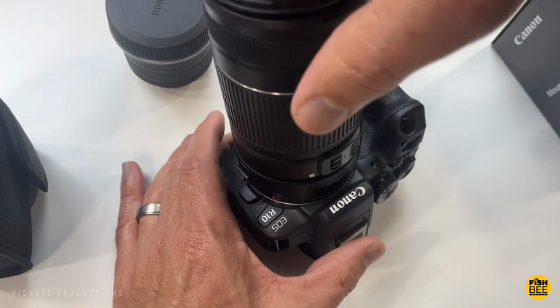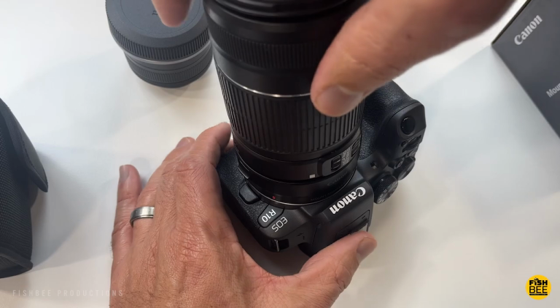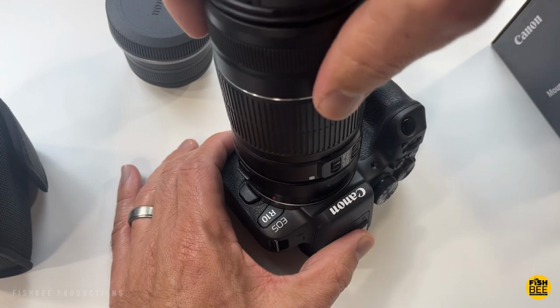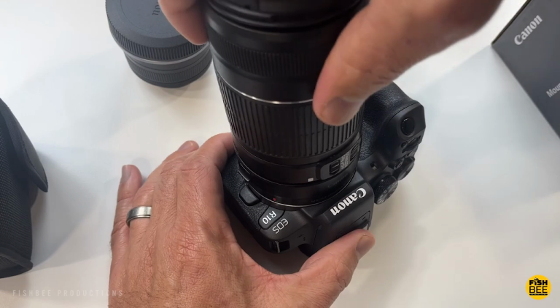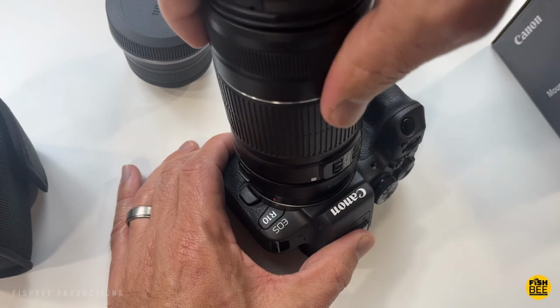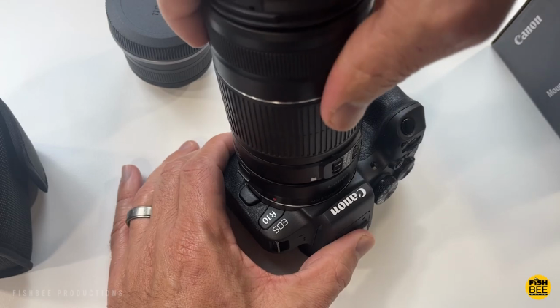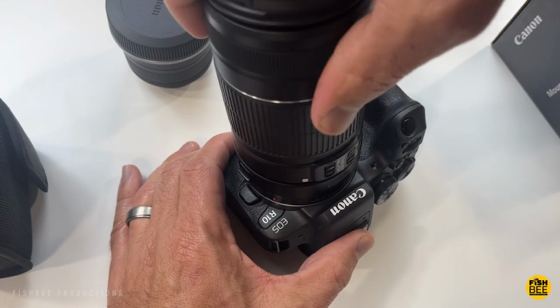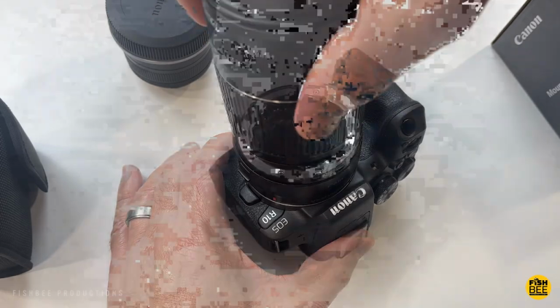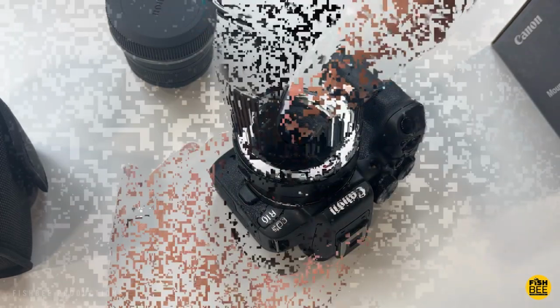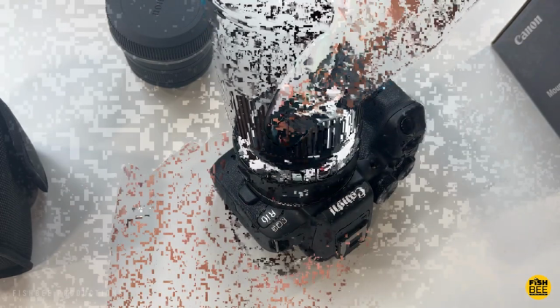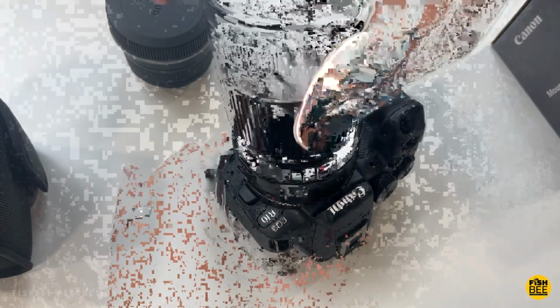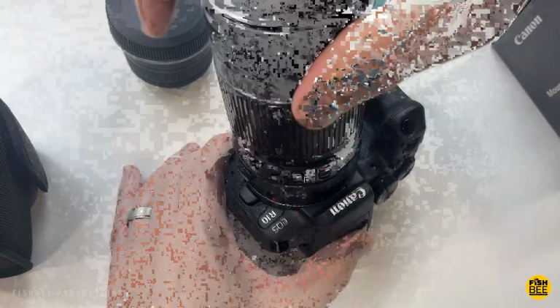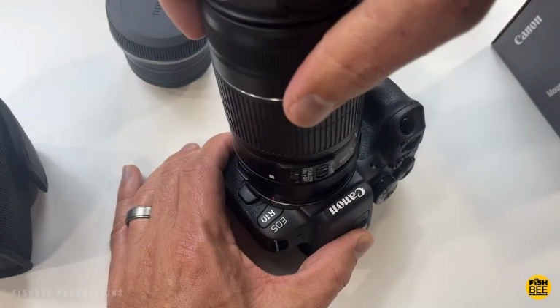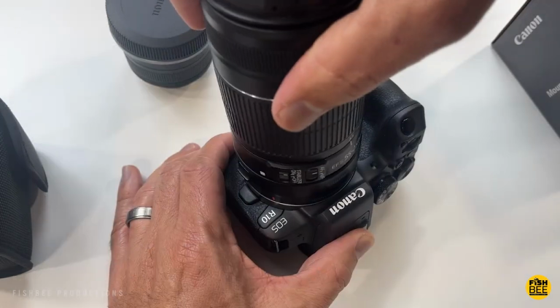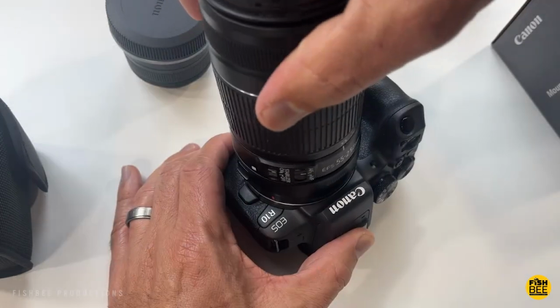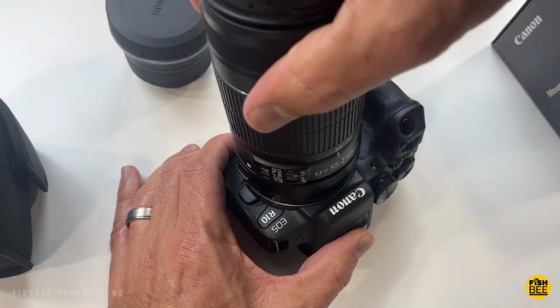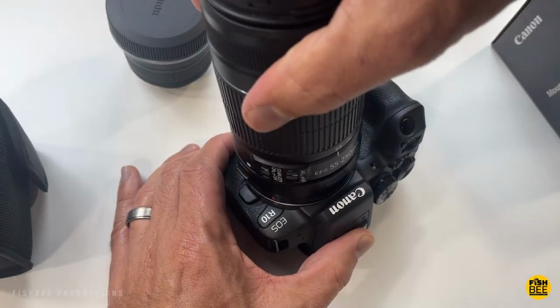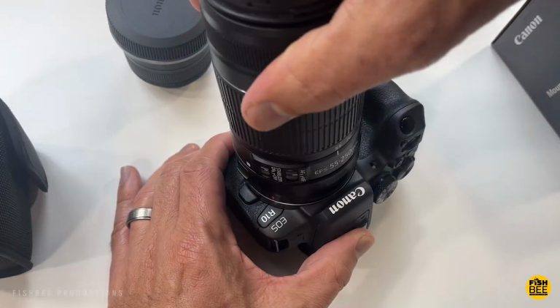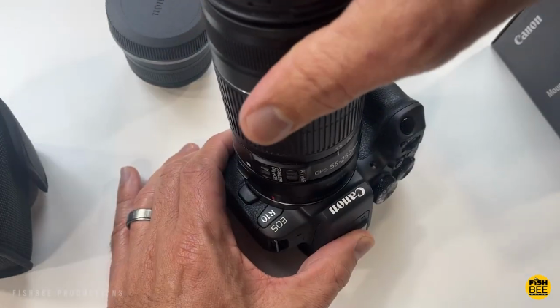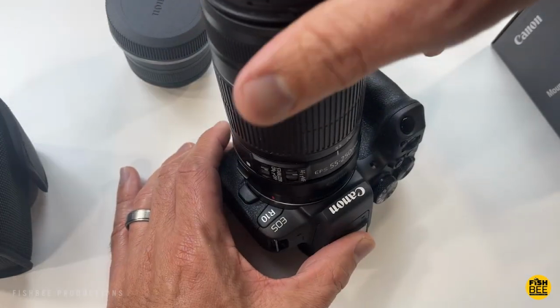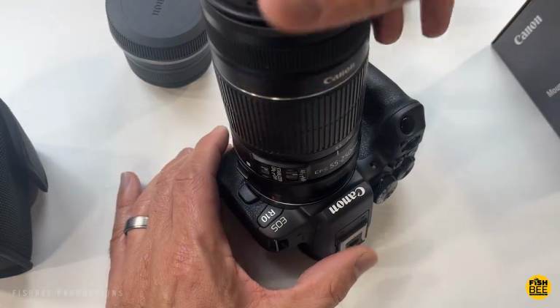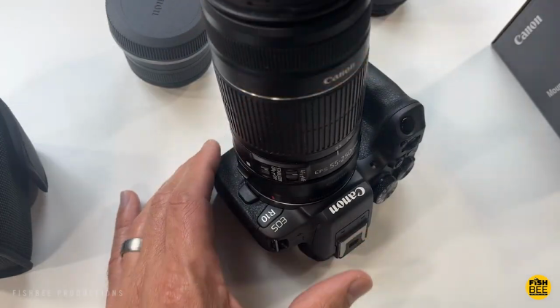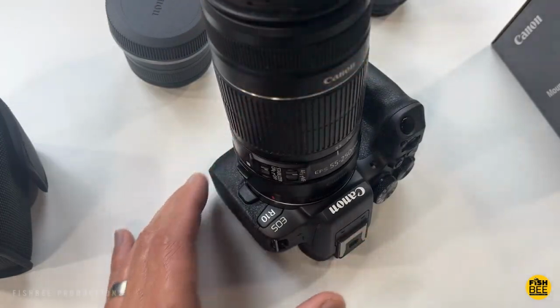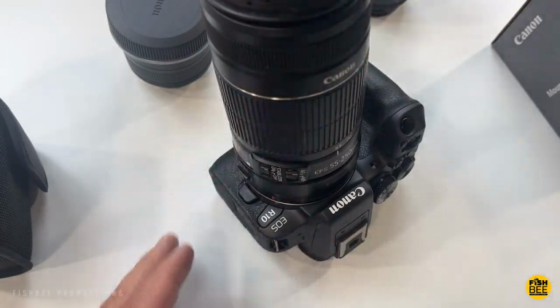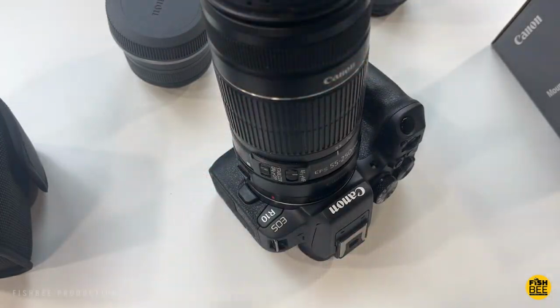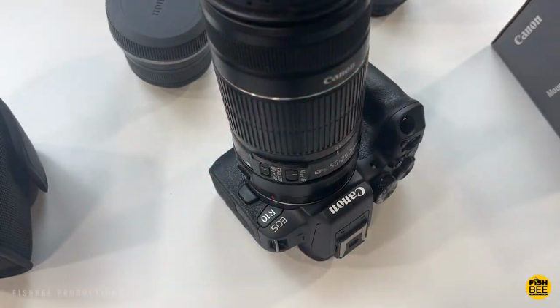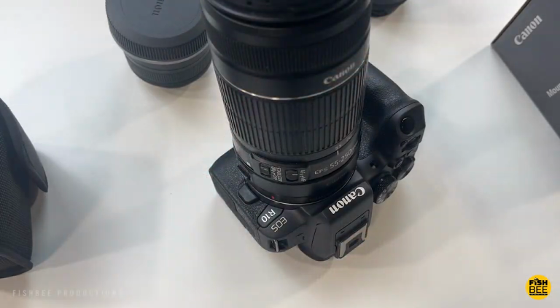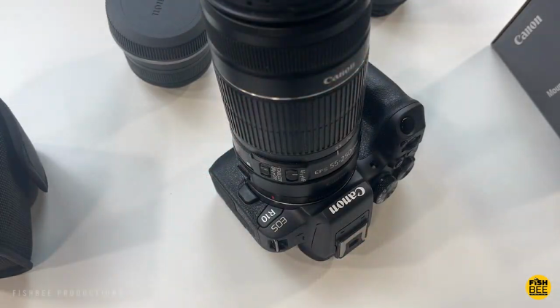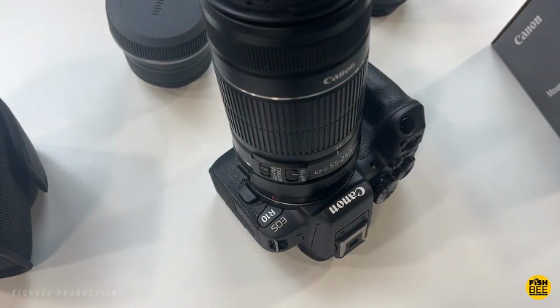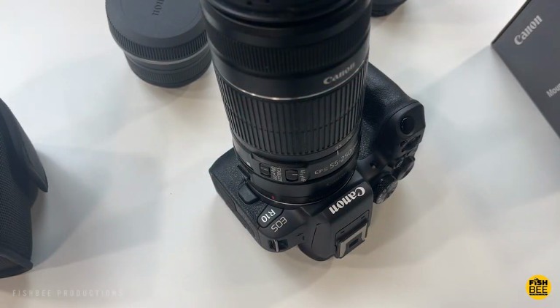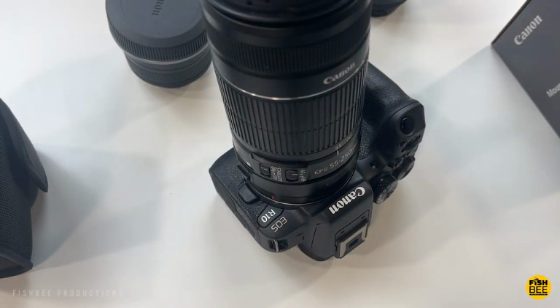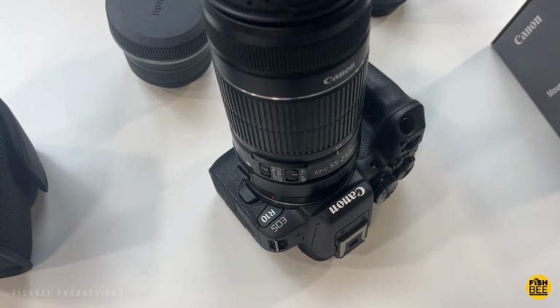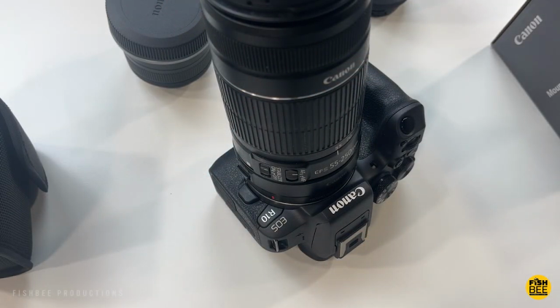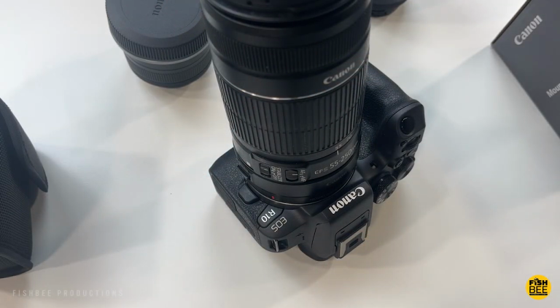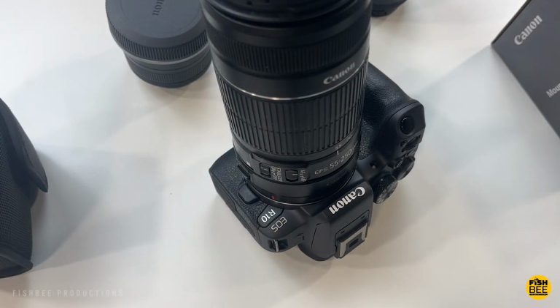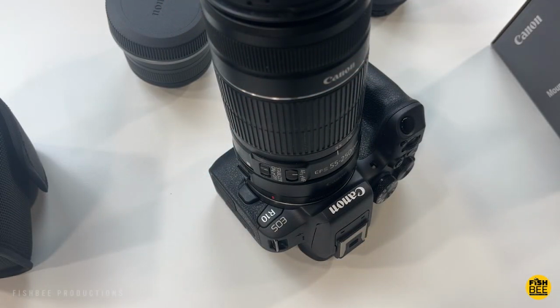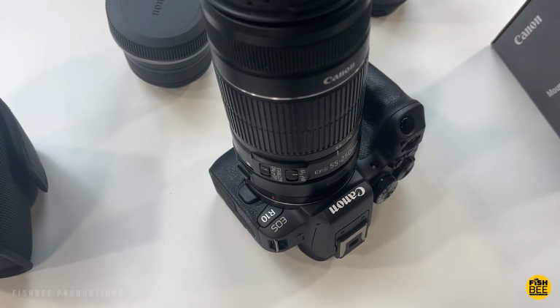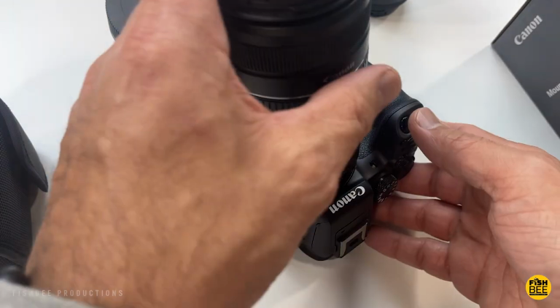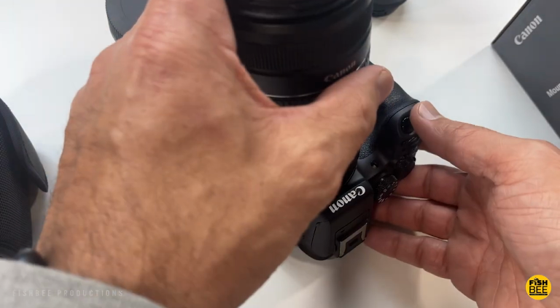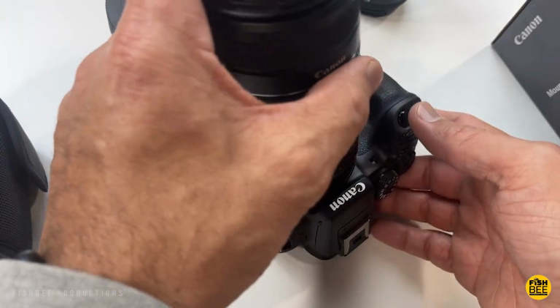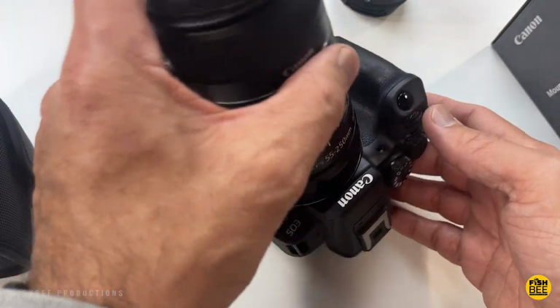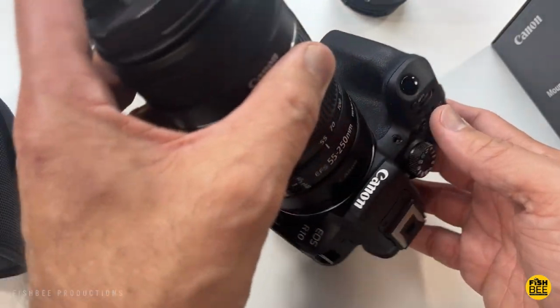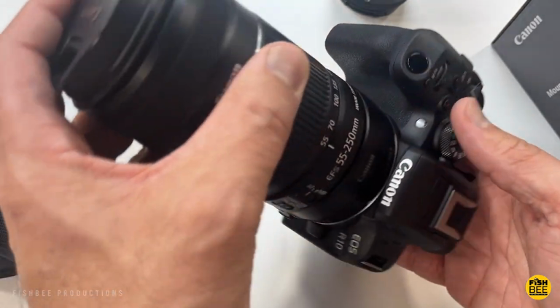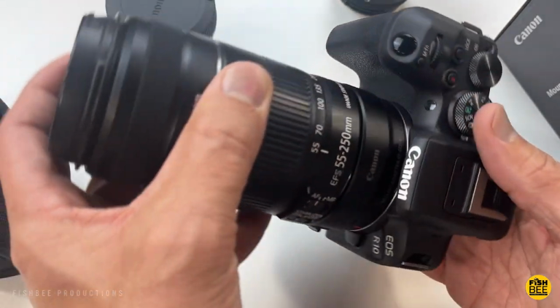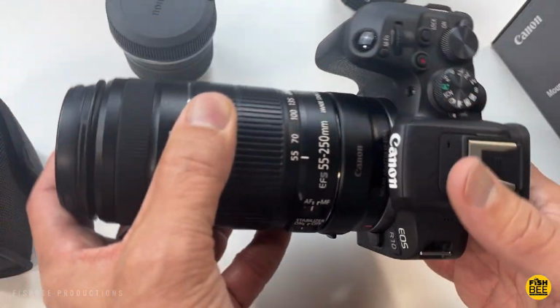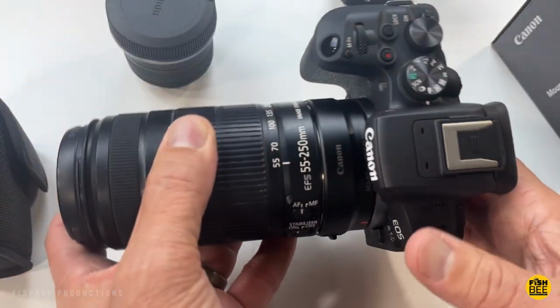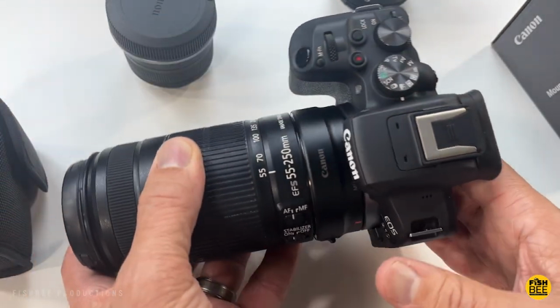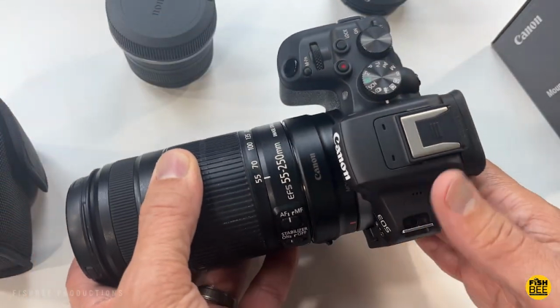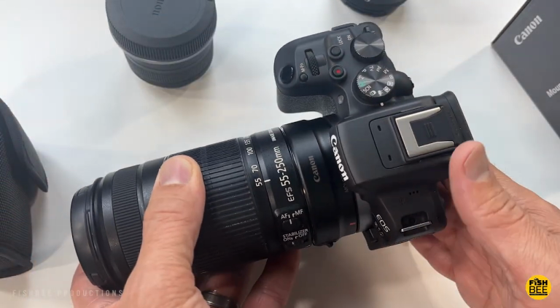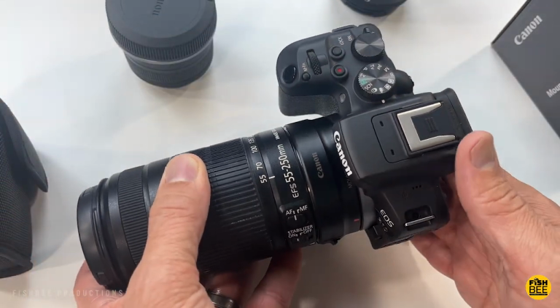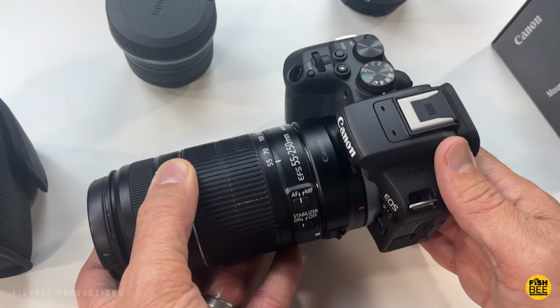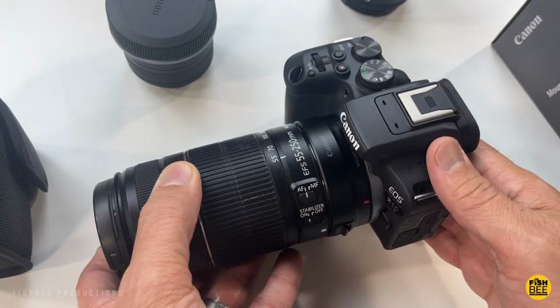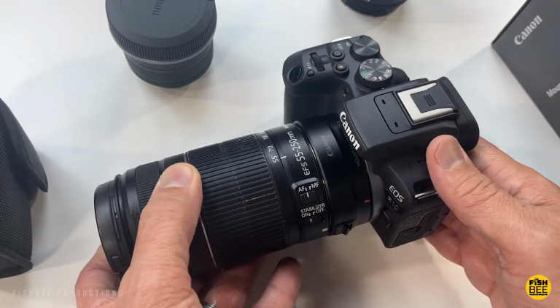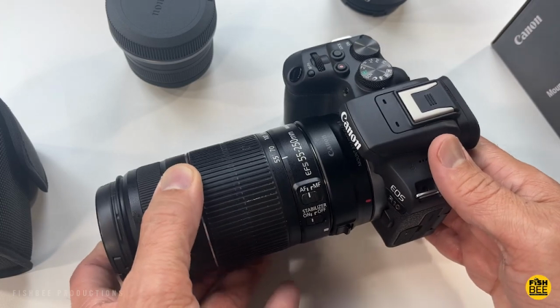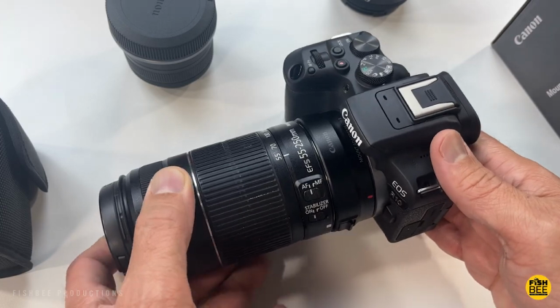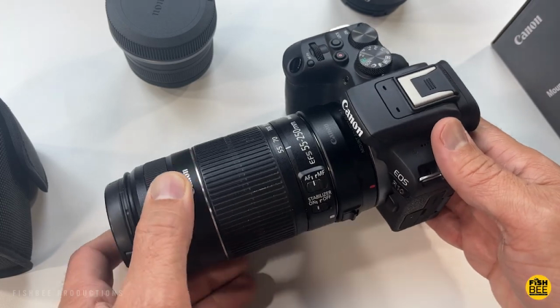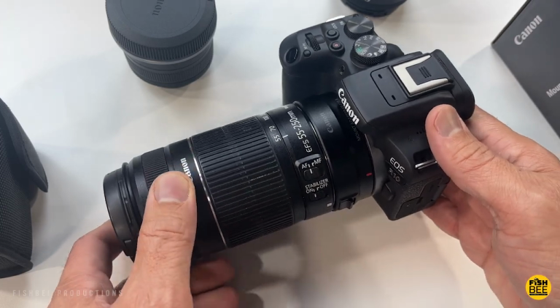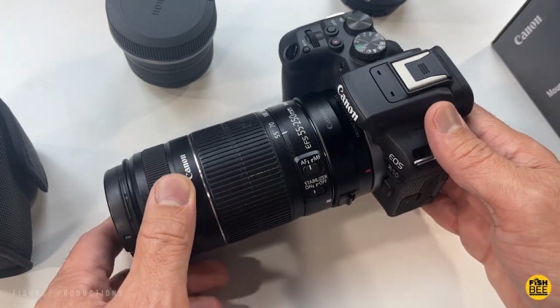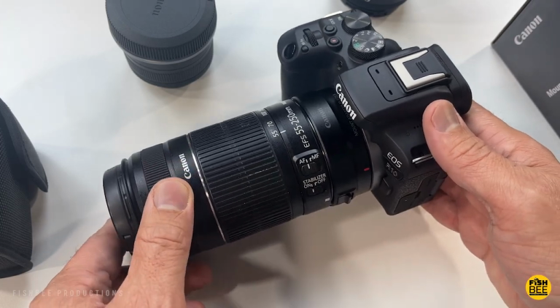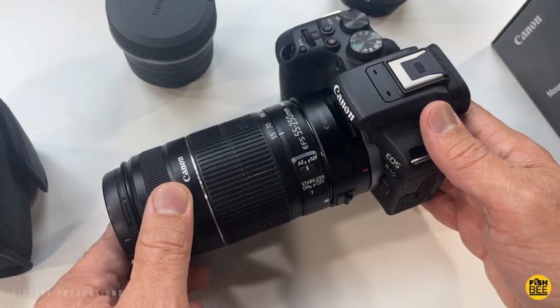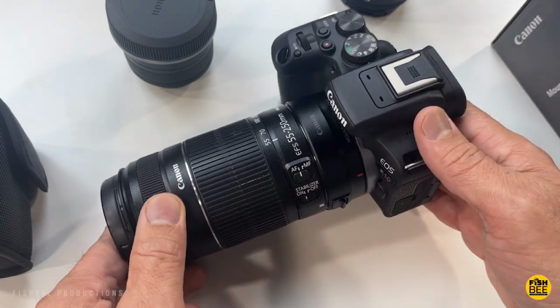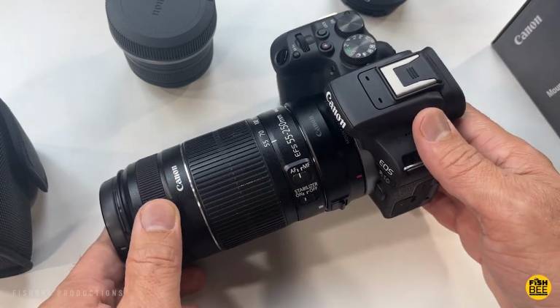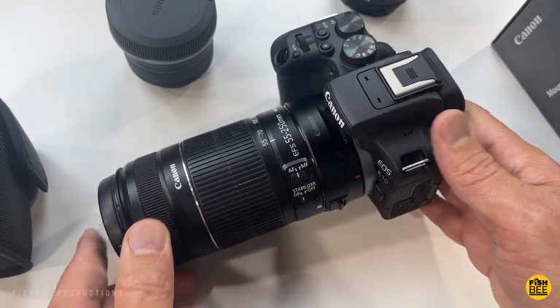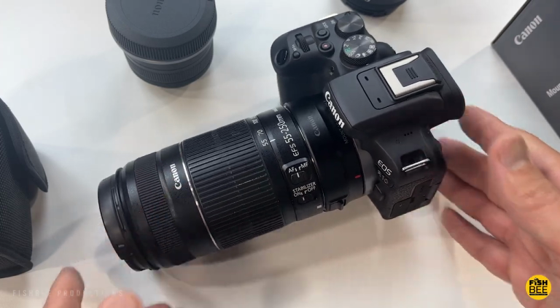So far I really like this adapter — it just opens up so many more options as far as what lens I can use for photo or video.